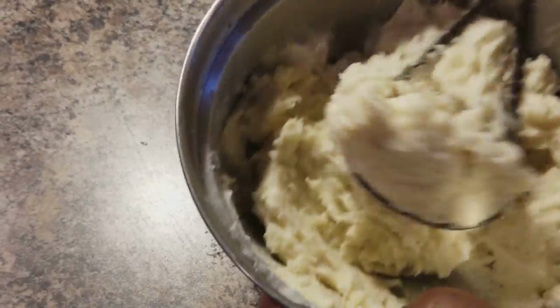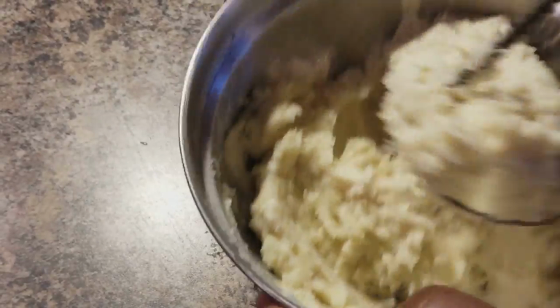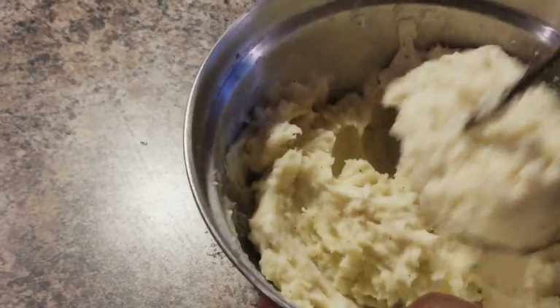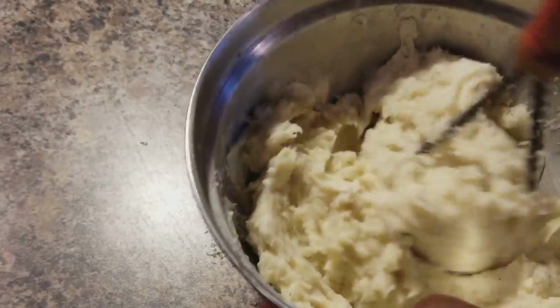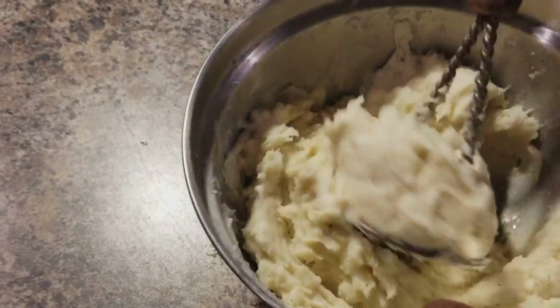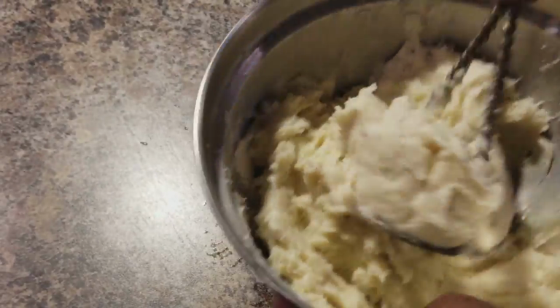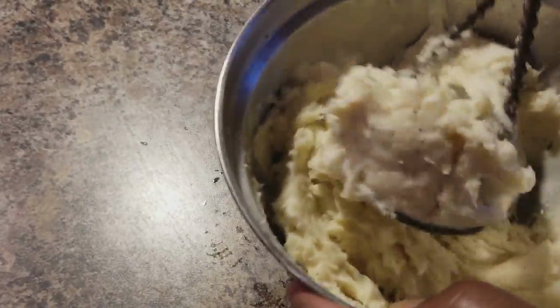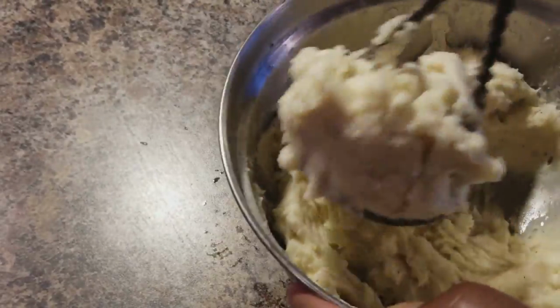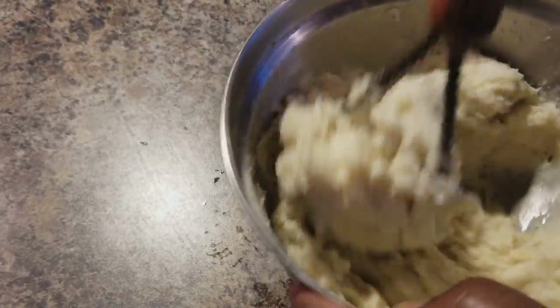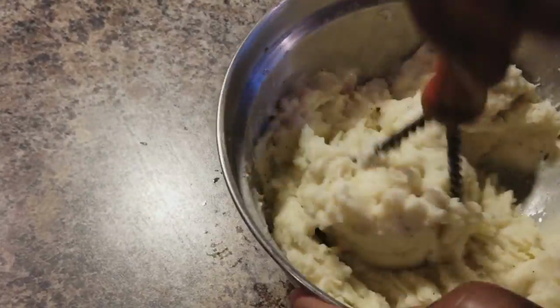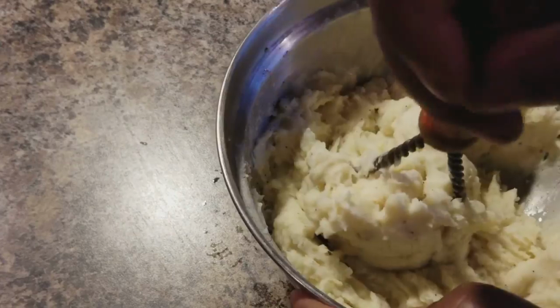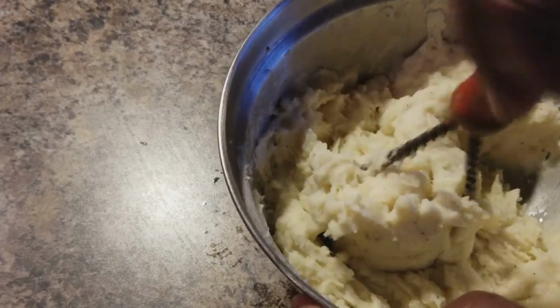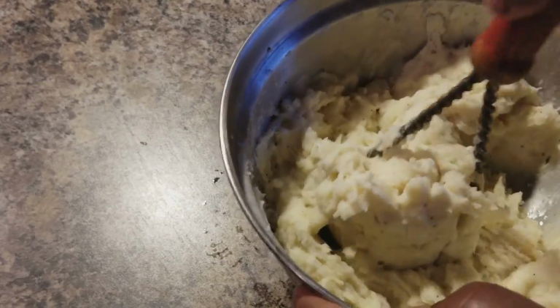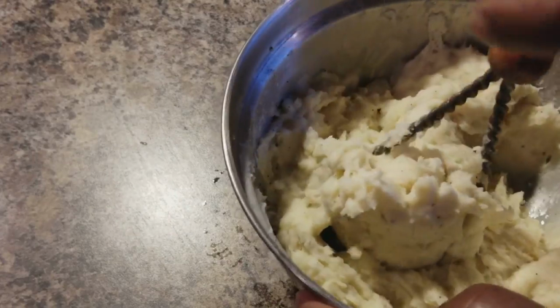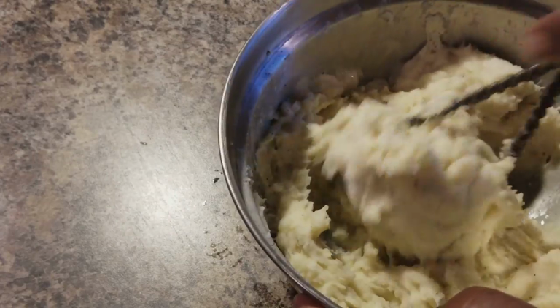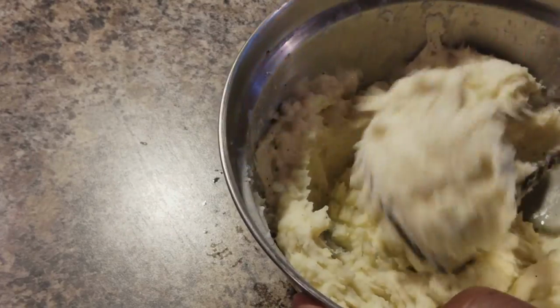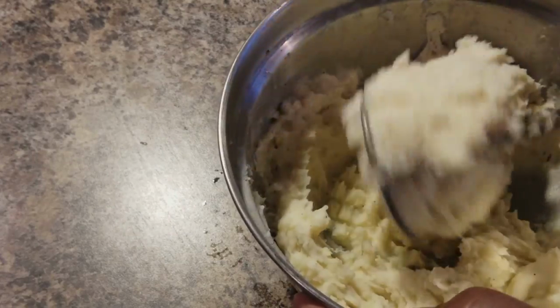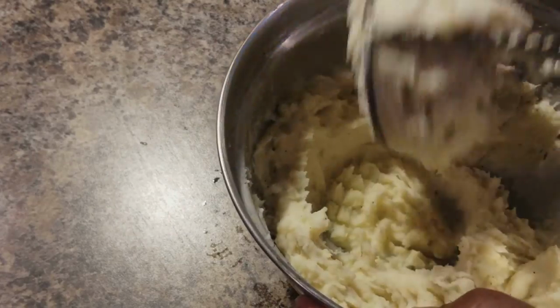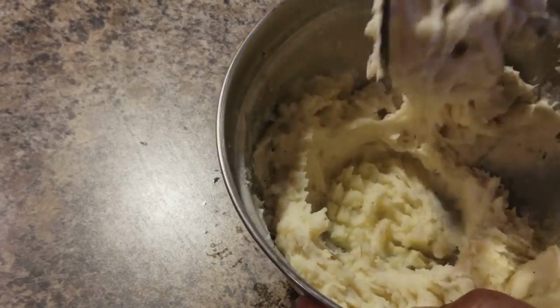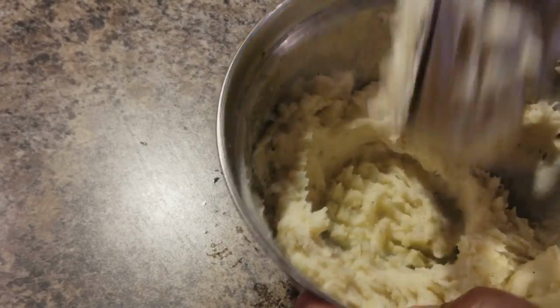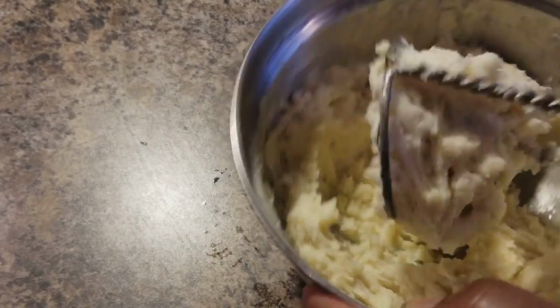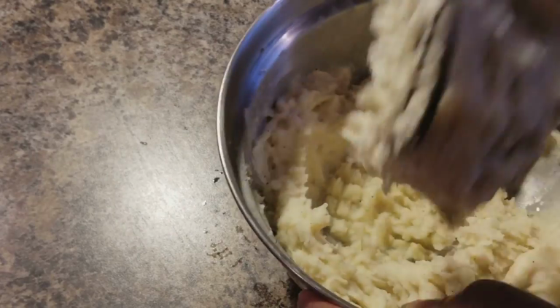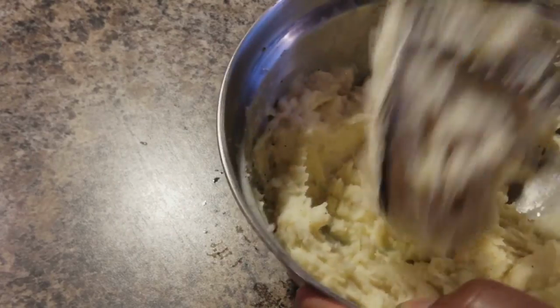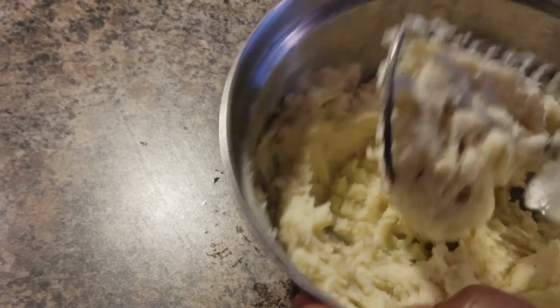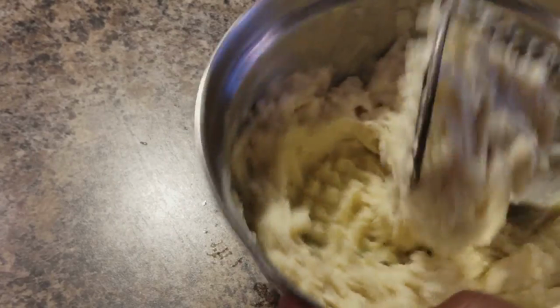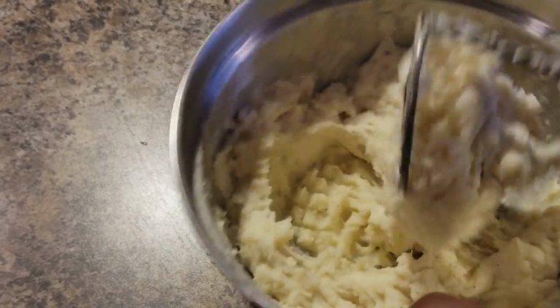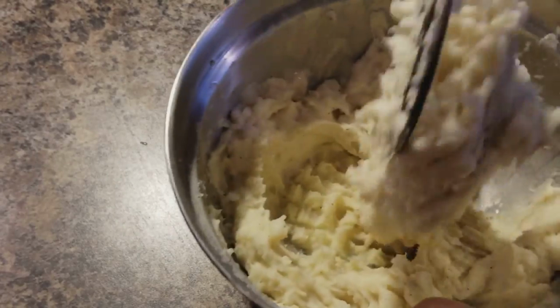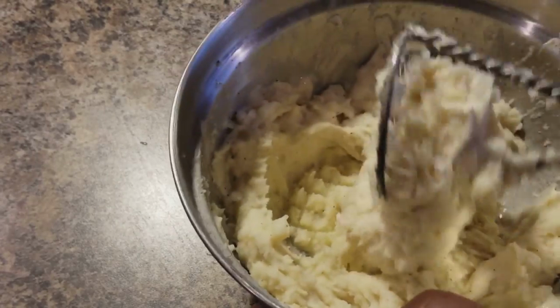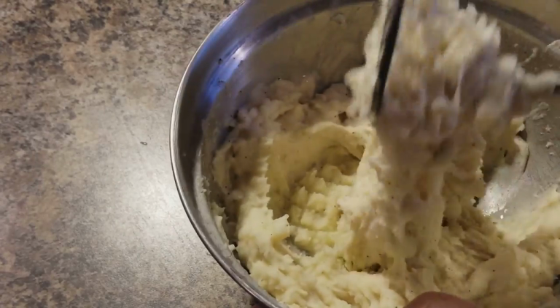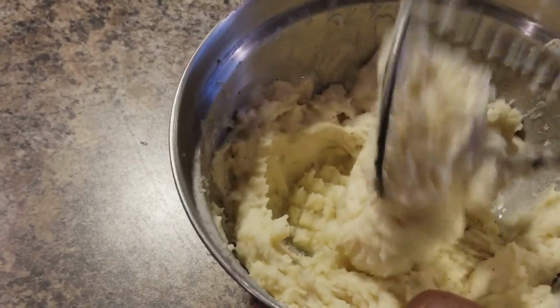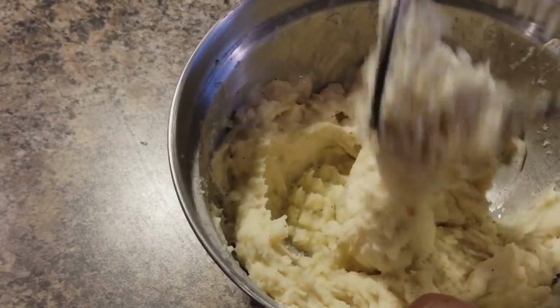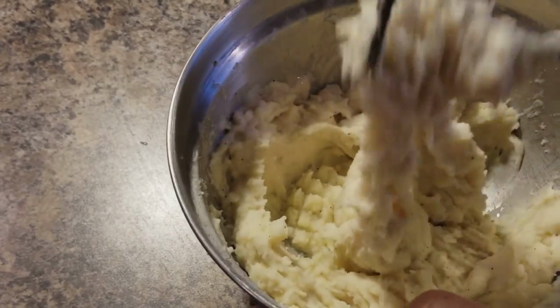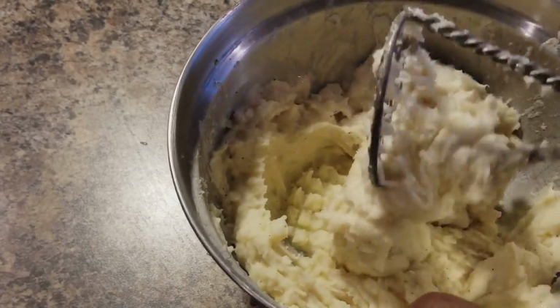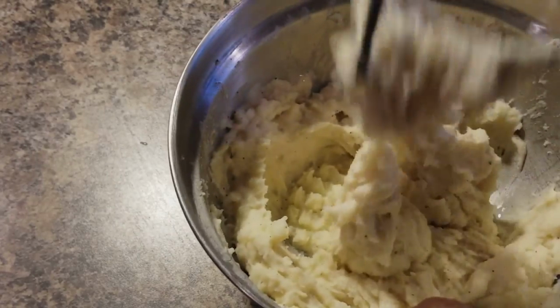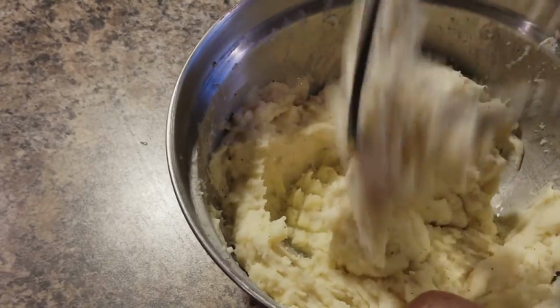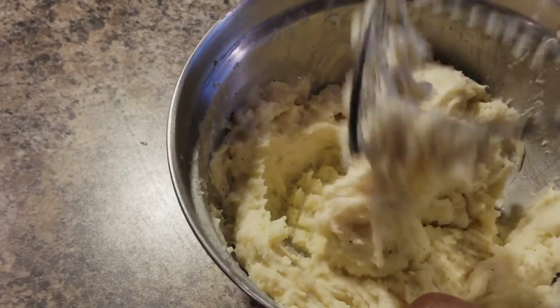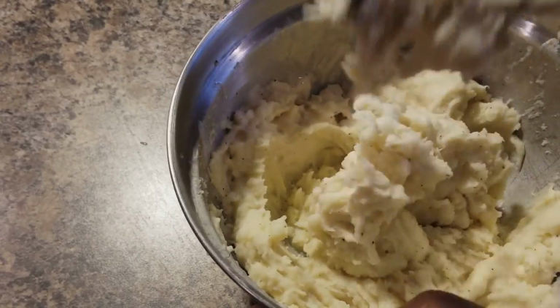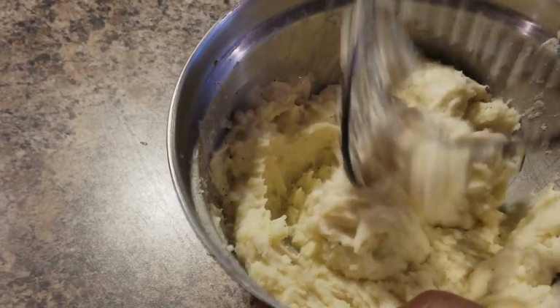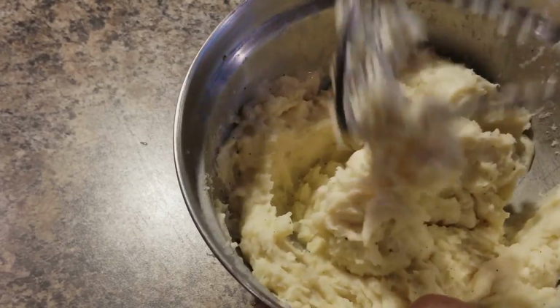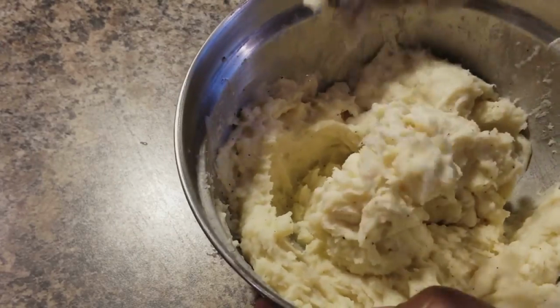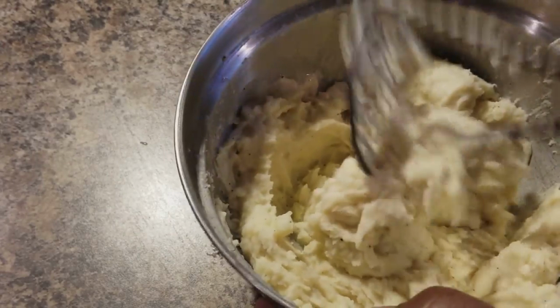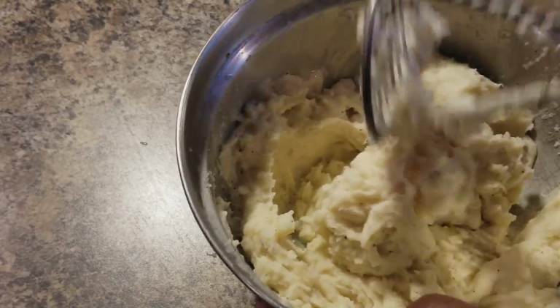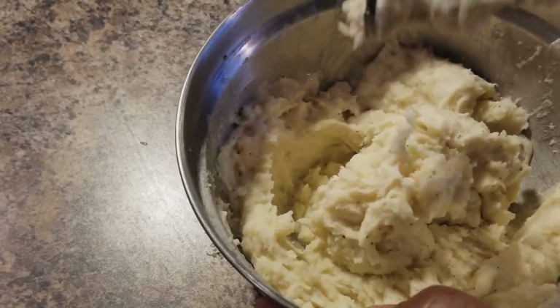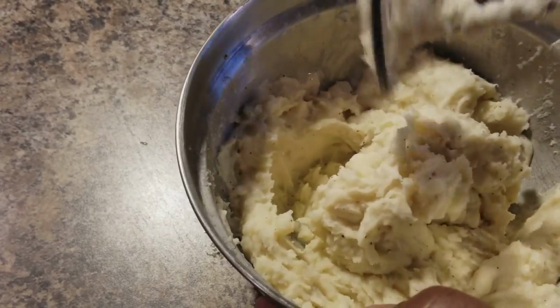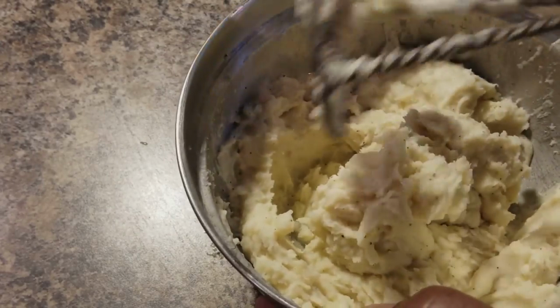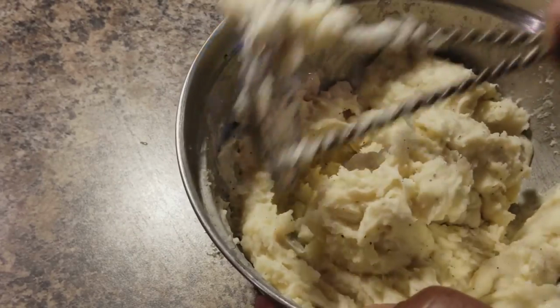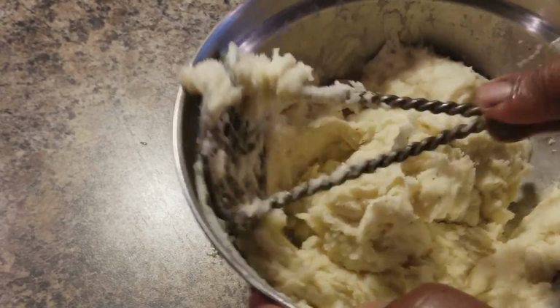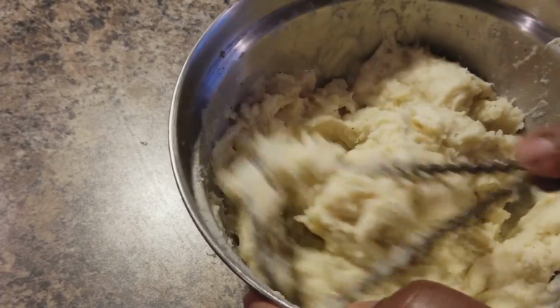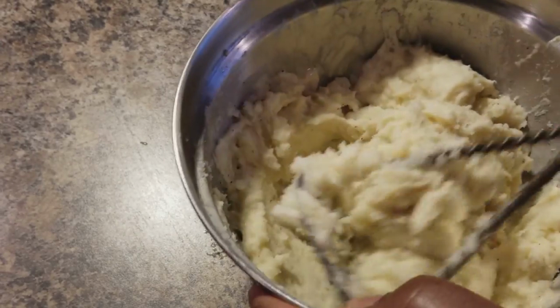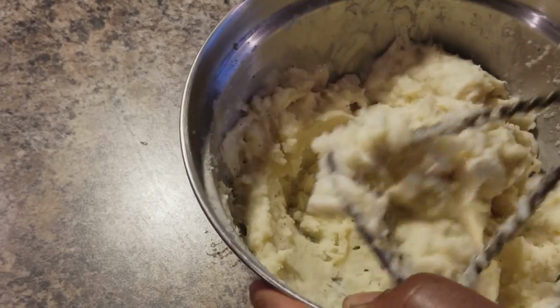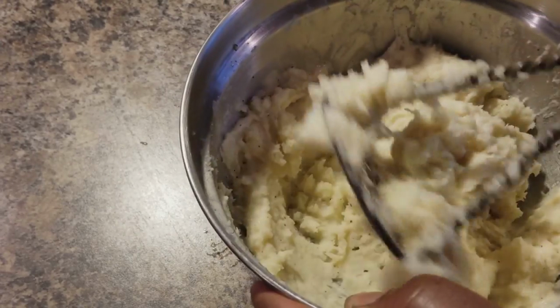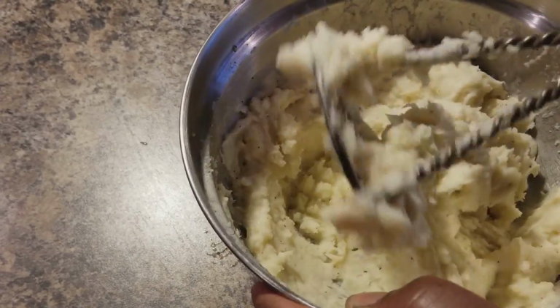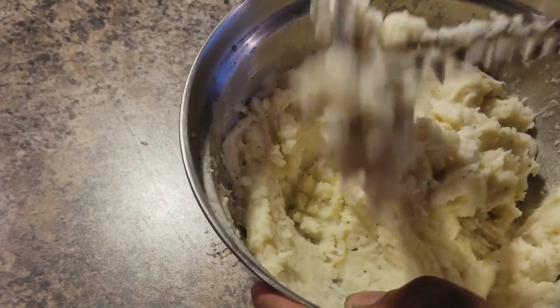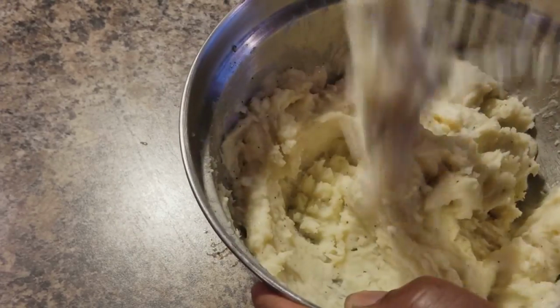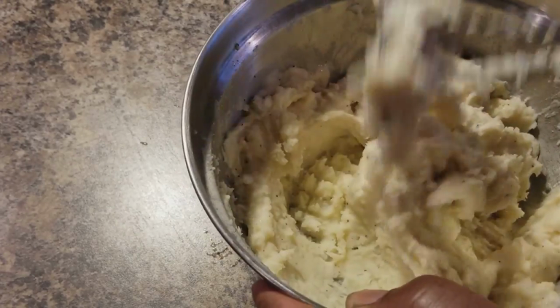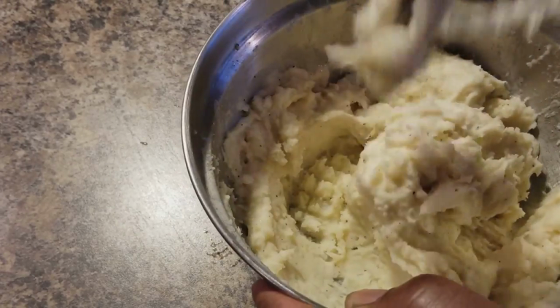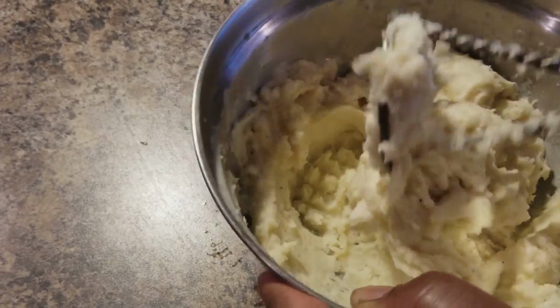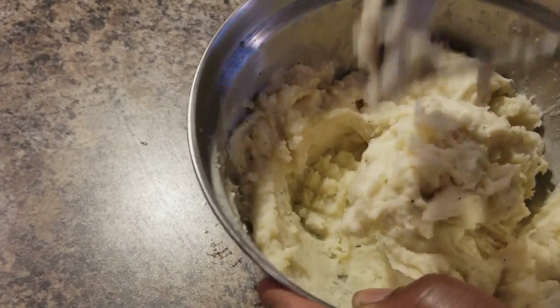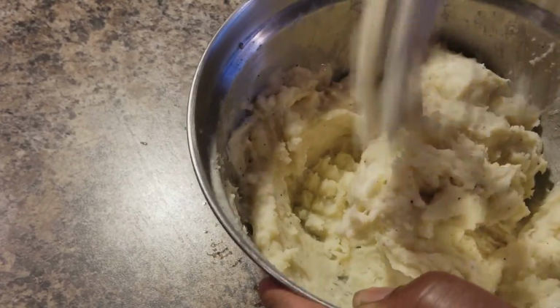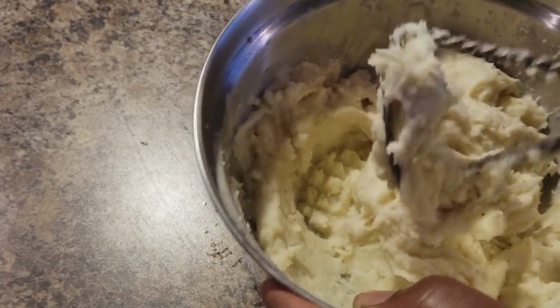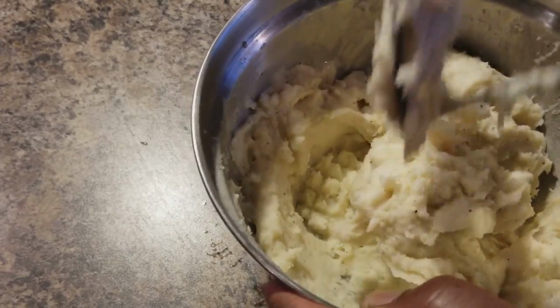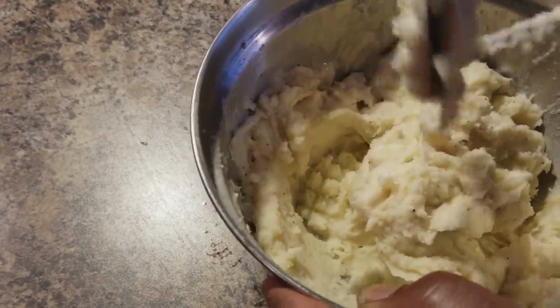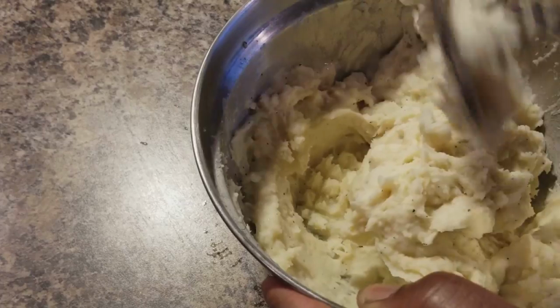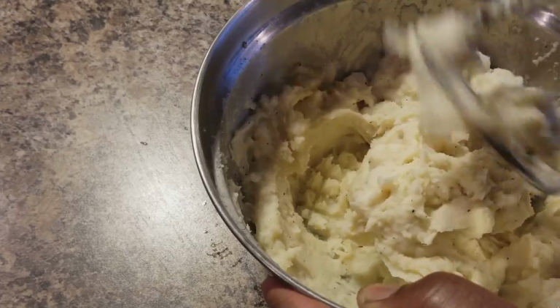Now since we've pretty much beat these potatoes to death, we're gonna go ahead and get our plate fixed up because the potatoes are smooth and they're ready to go.